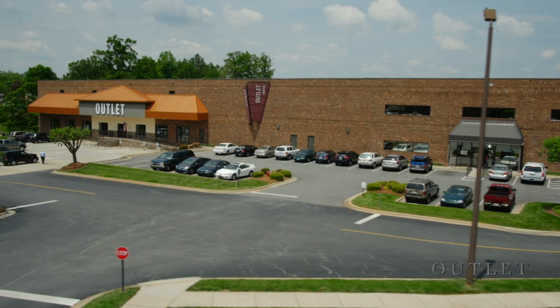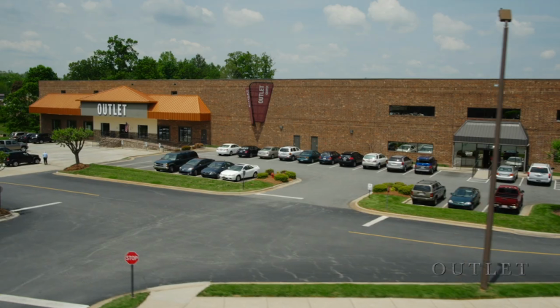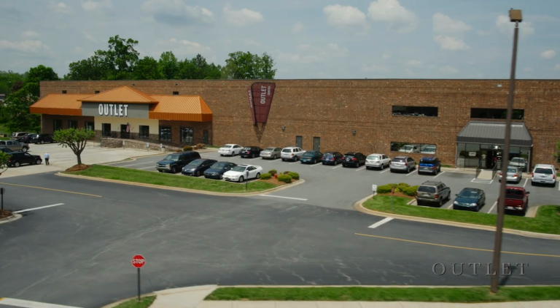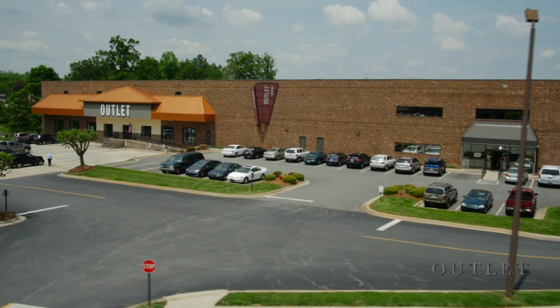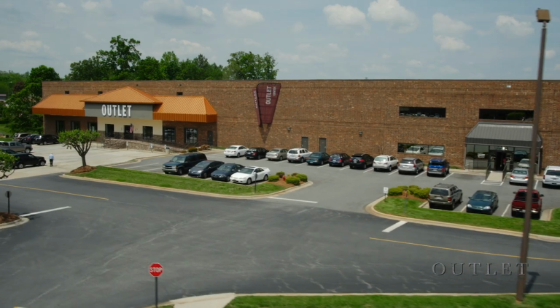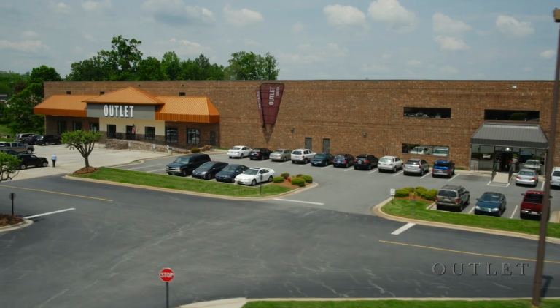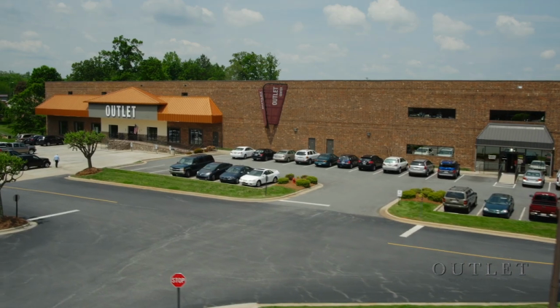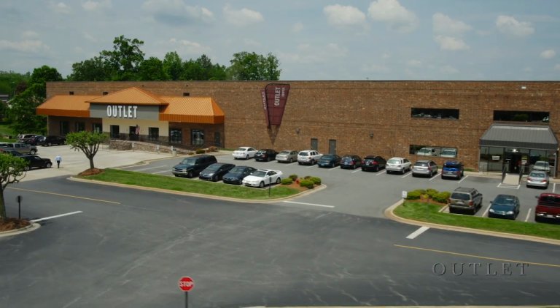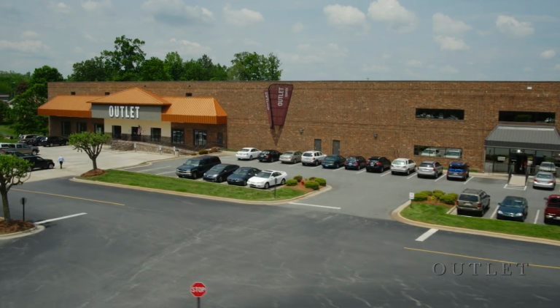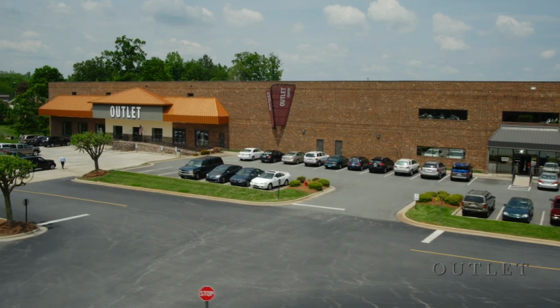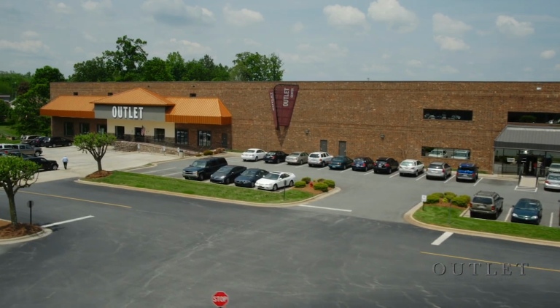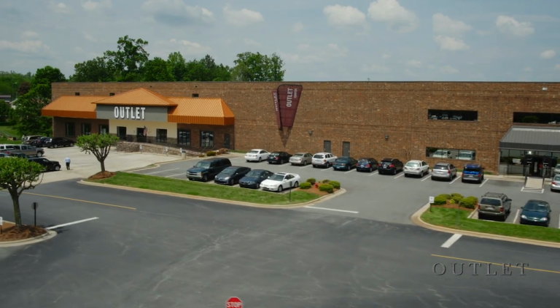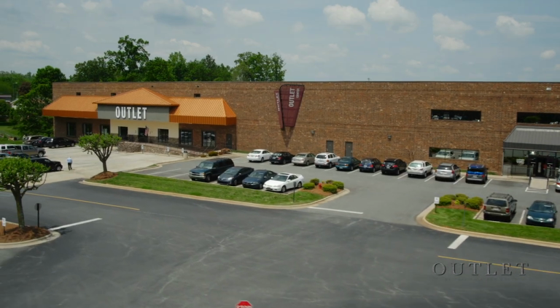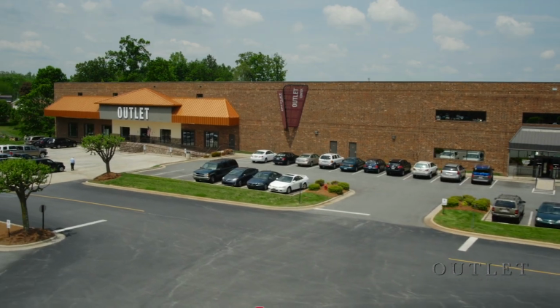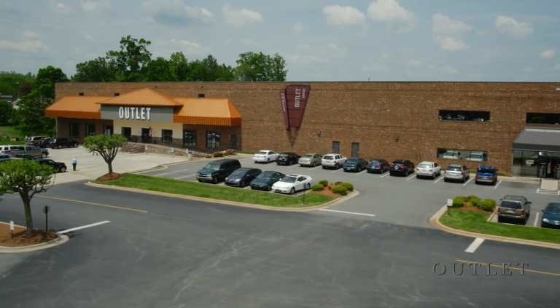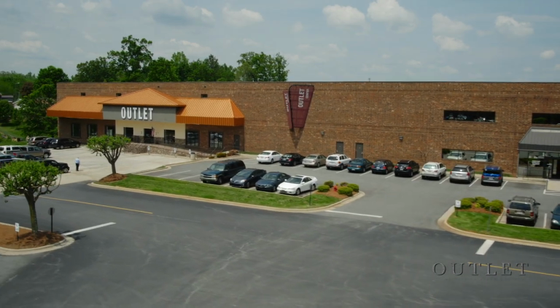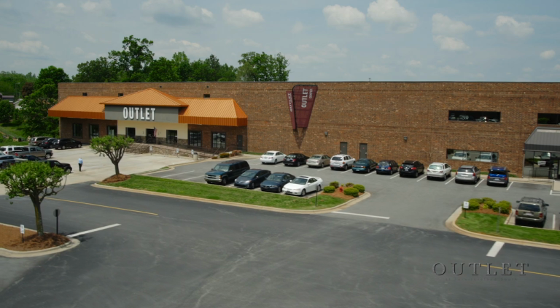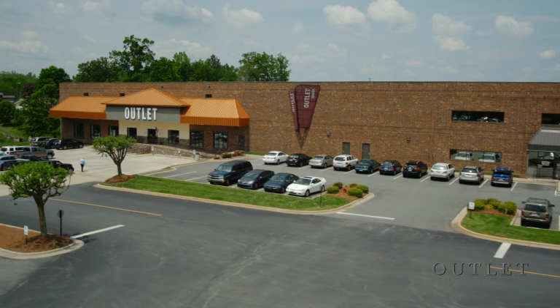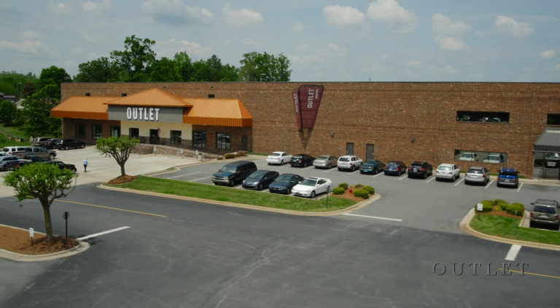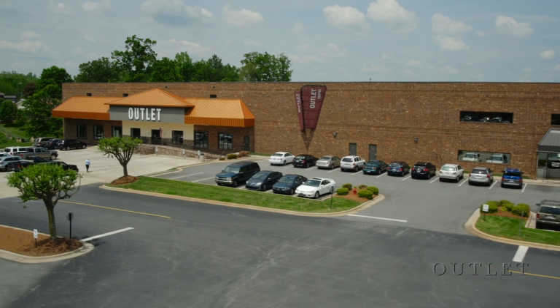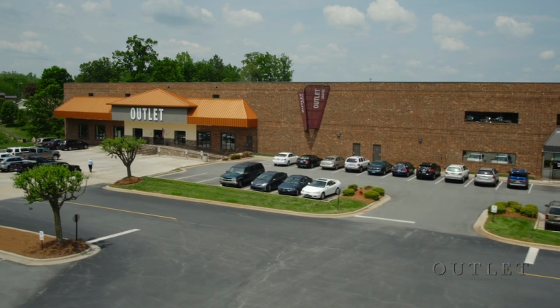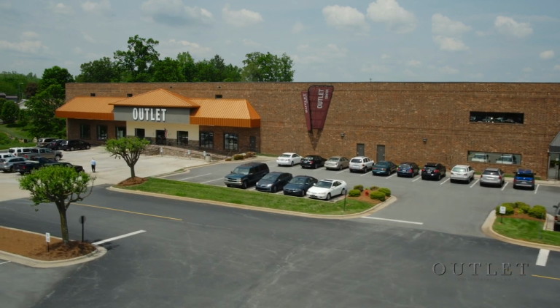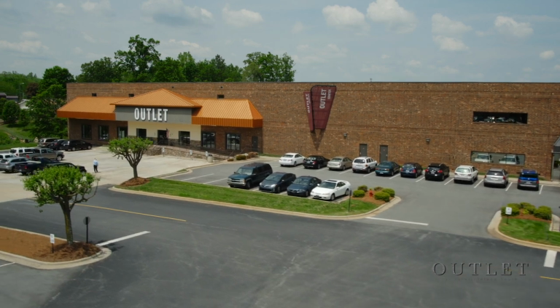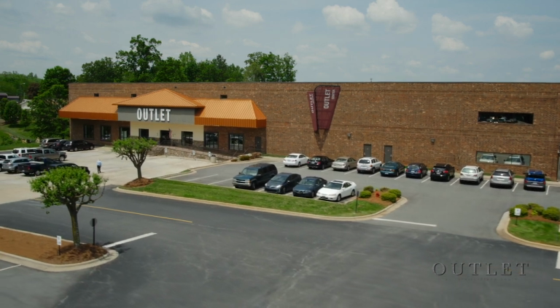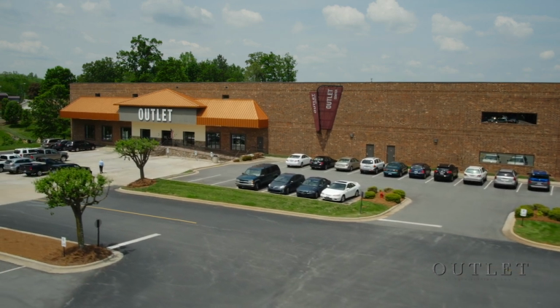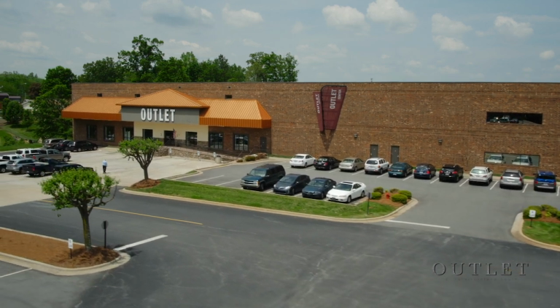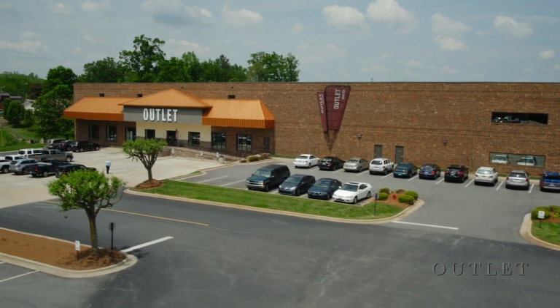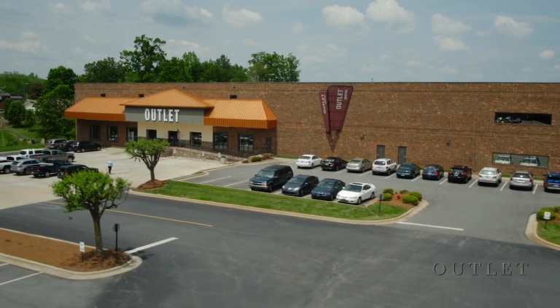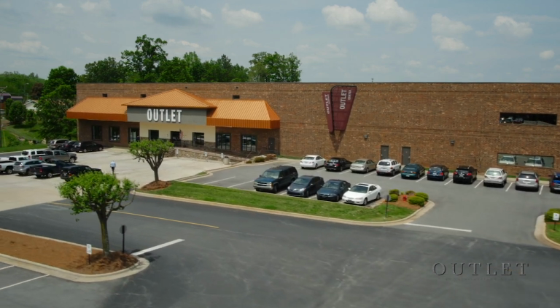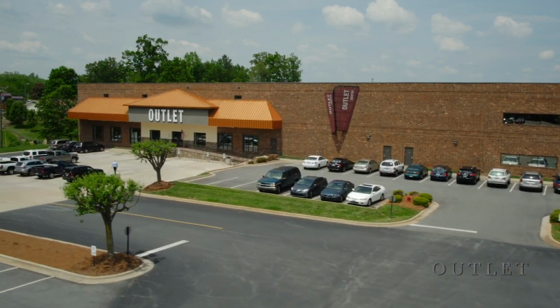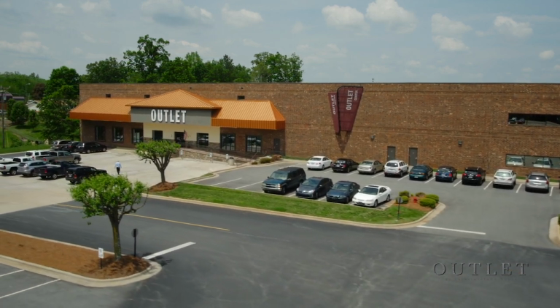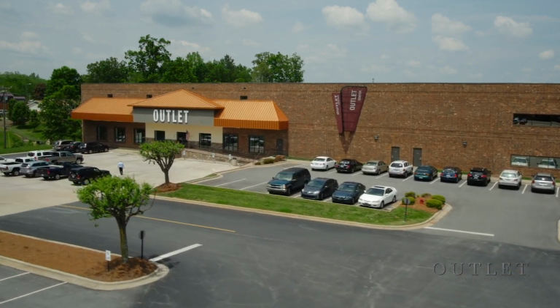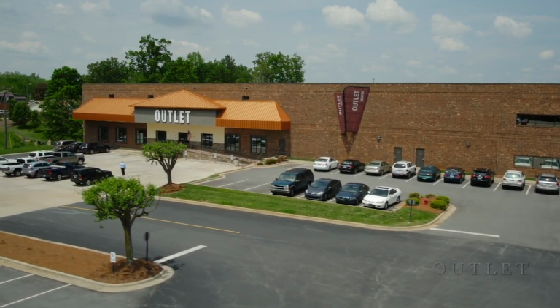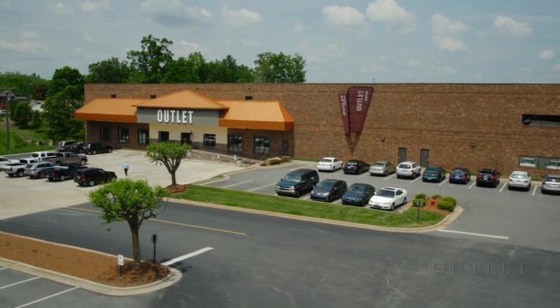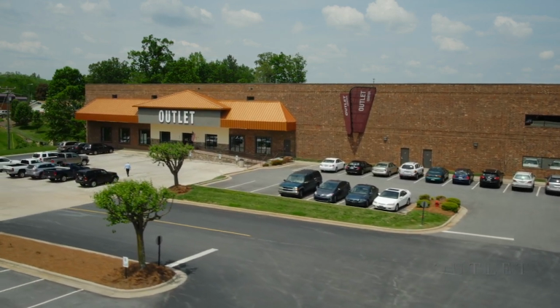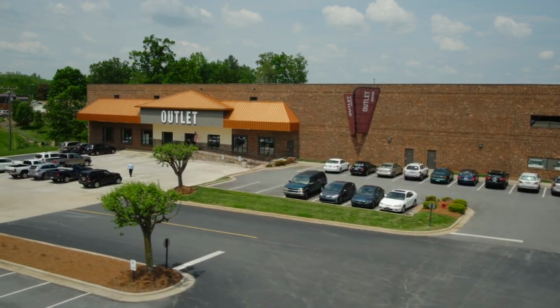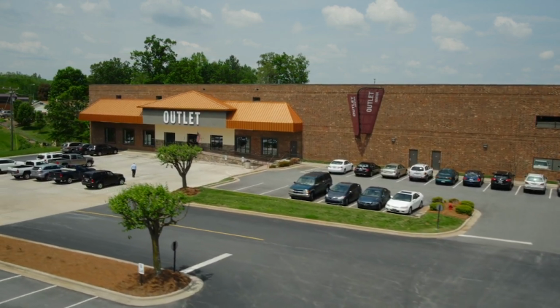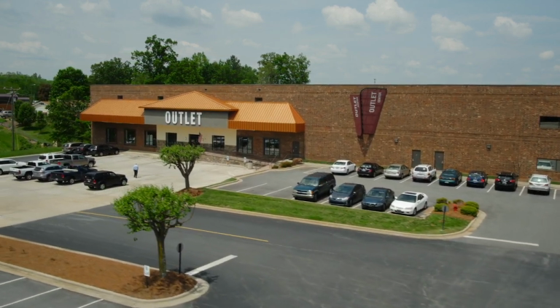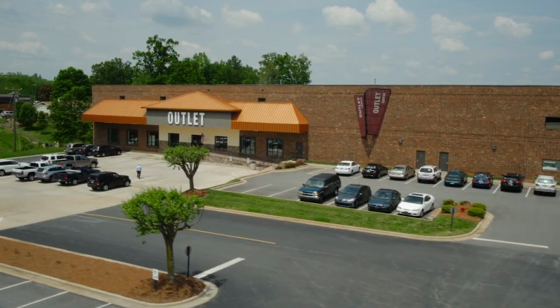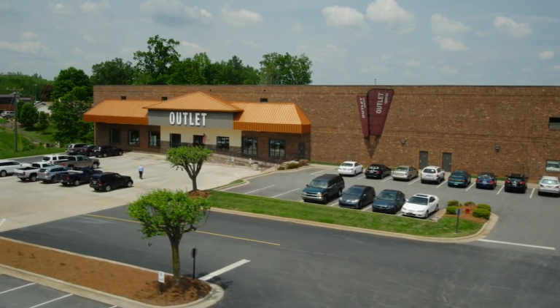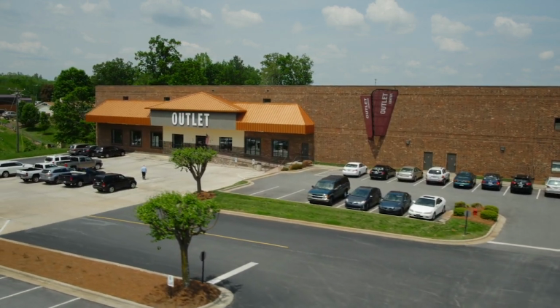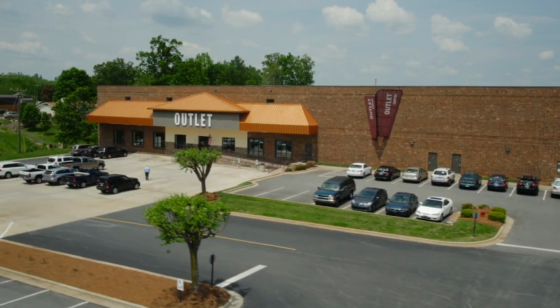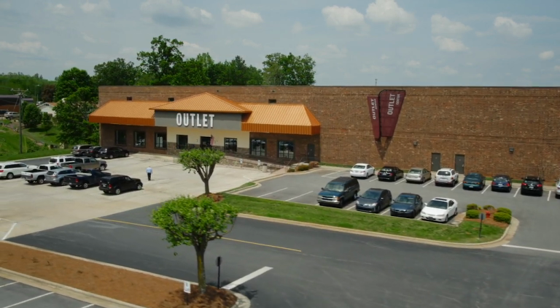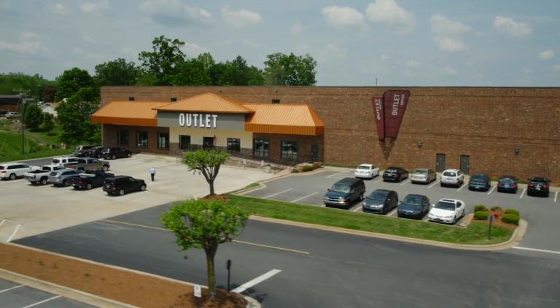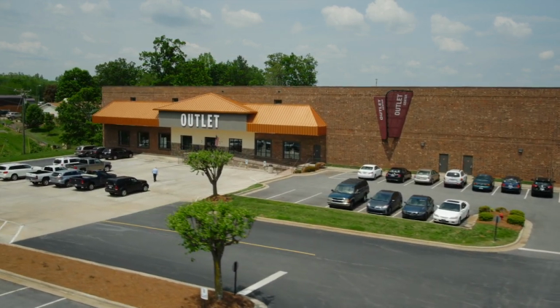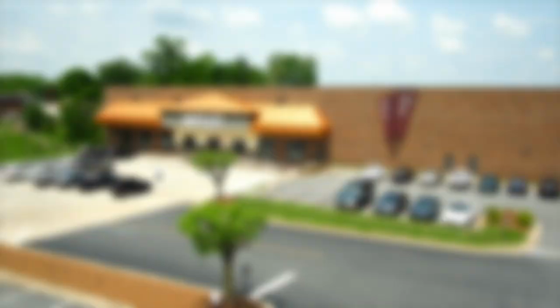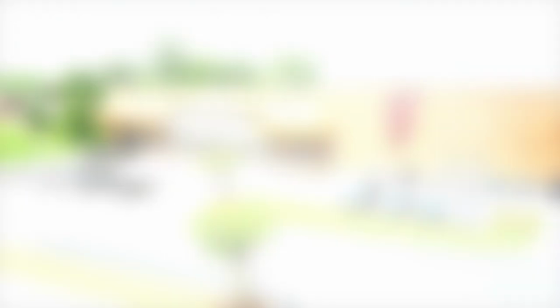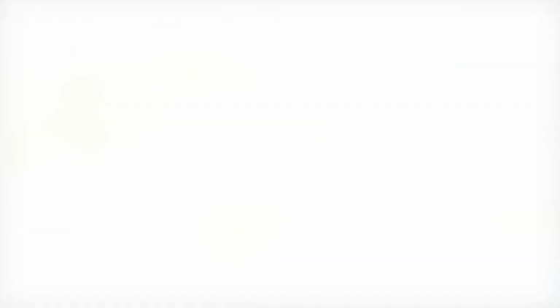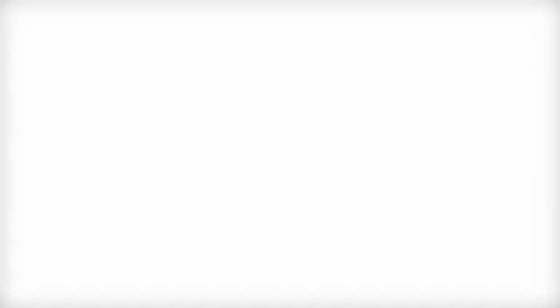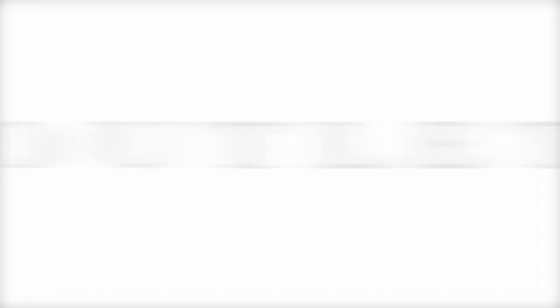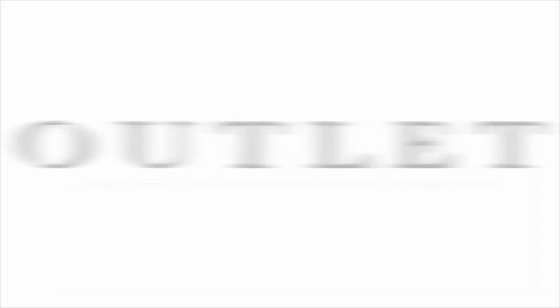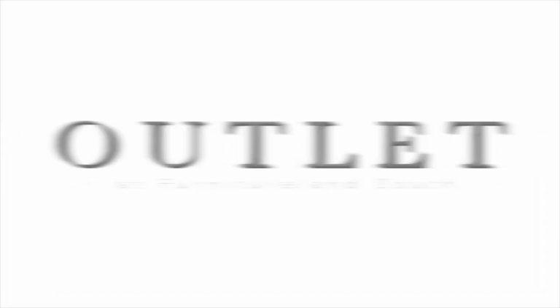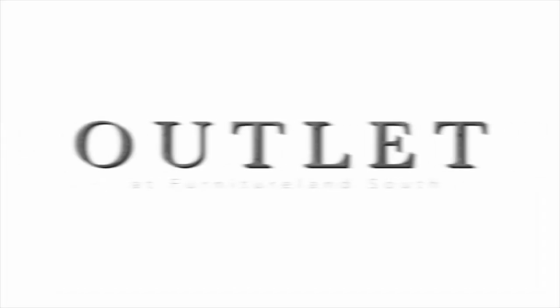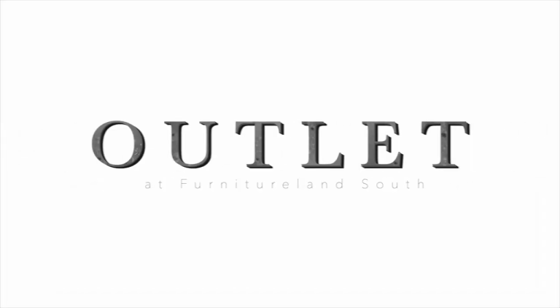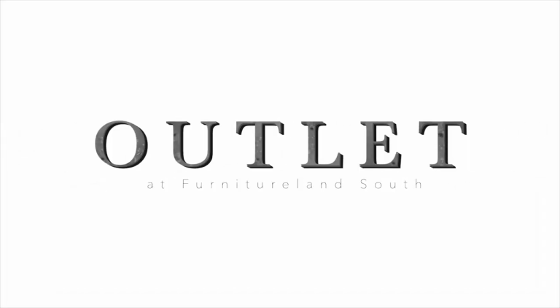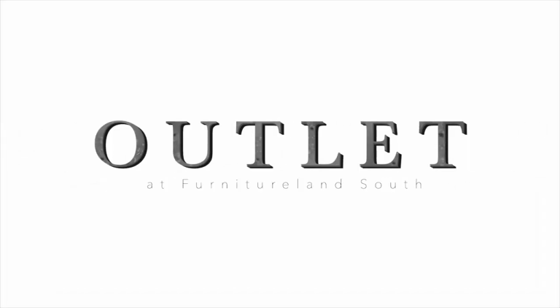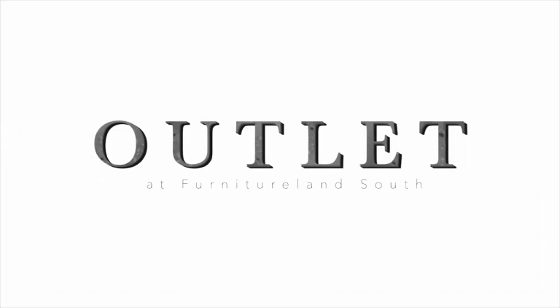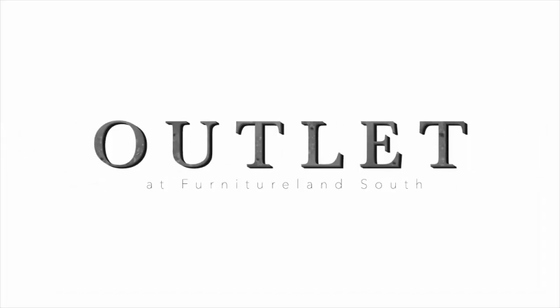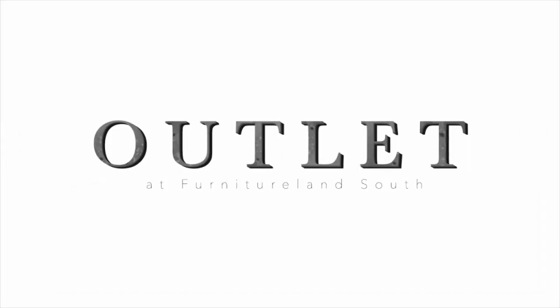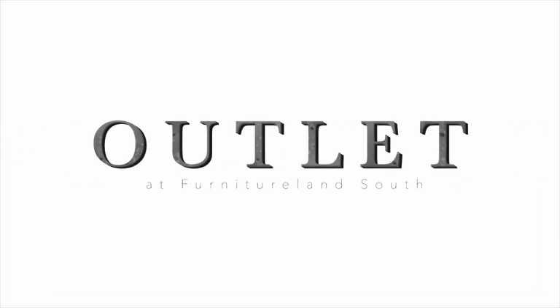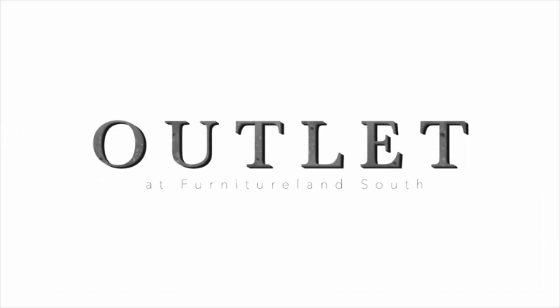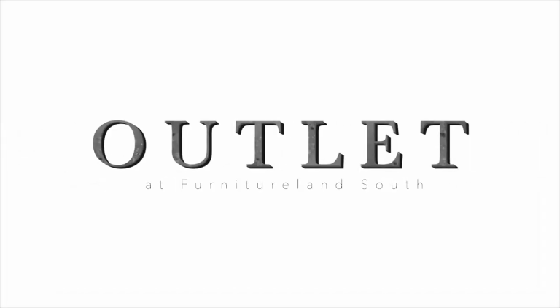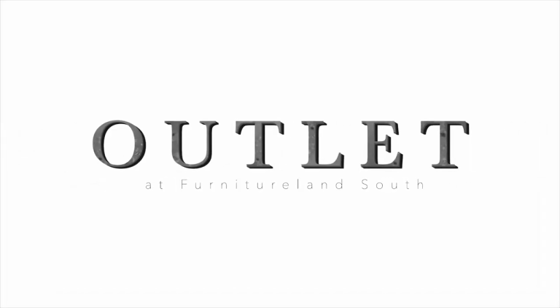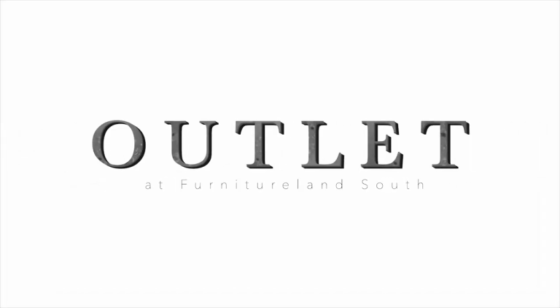Whether you're looking for a bargain or quick delivery, the outlet in Furniture Land South is the best place to start your shopping experience.